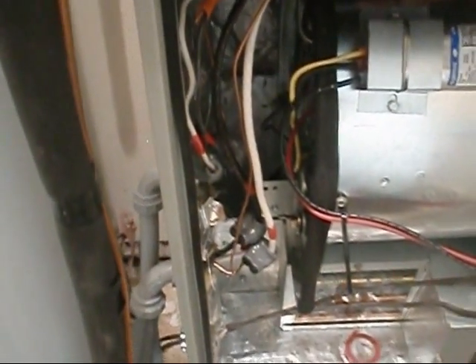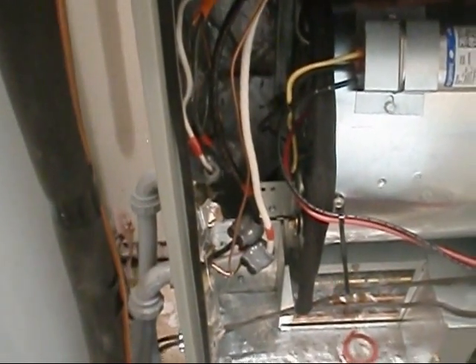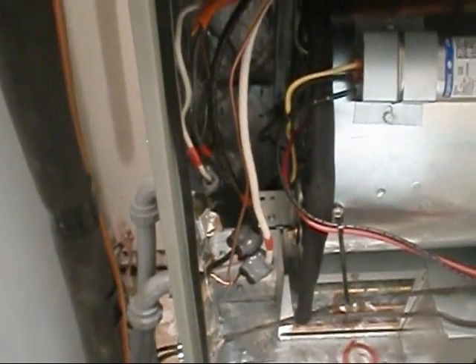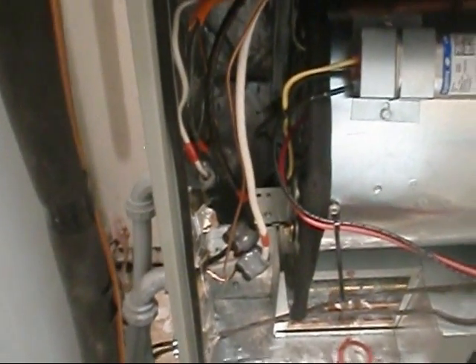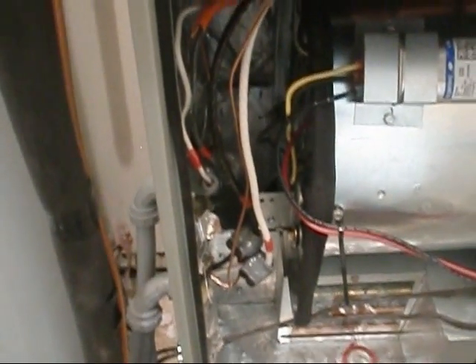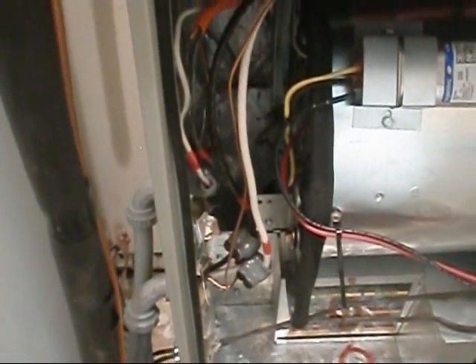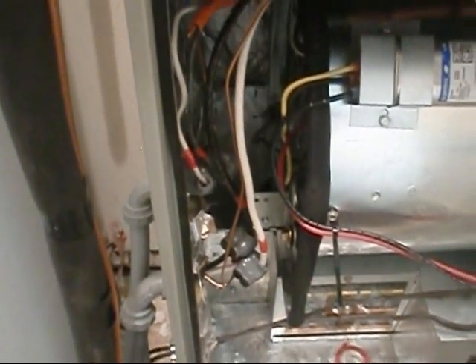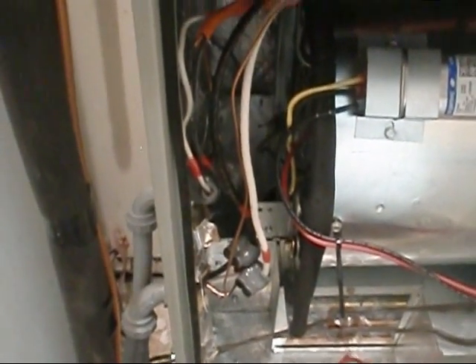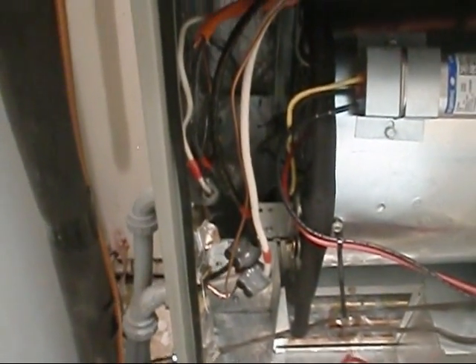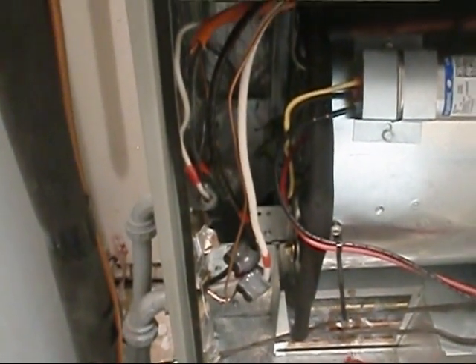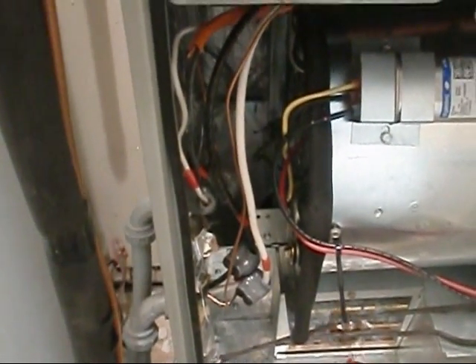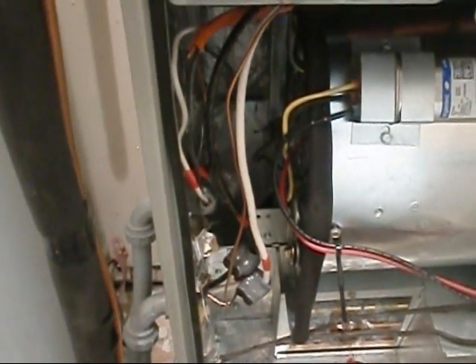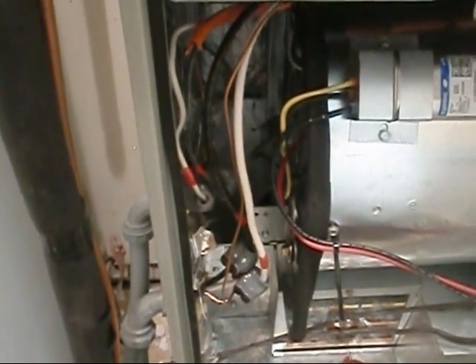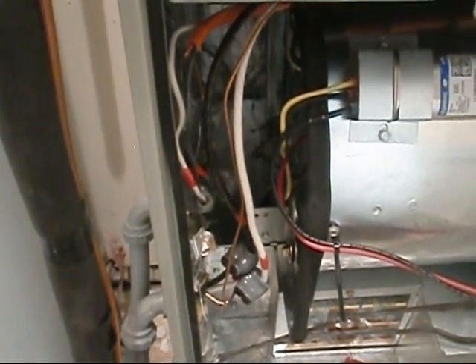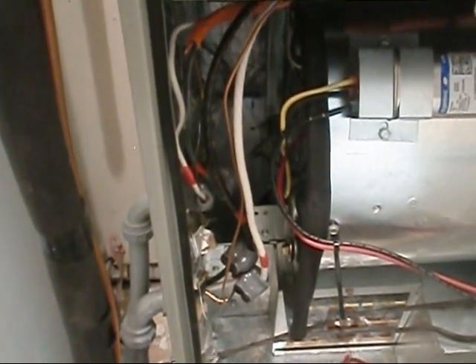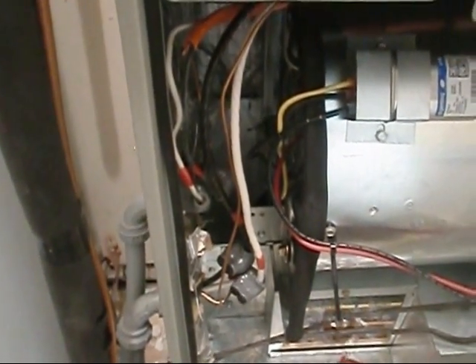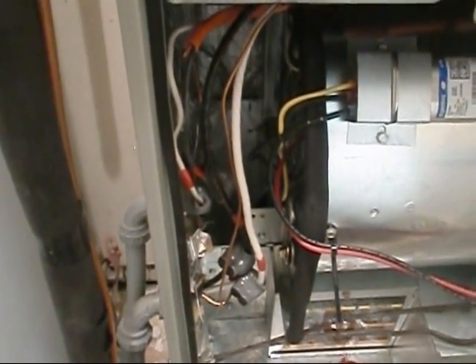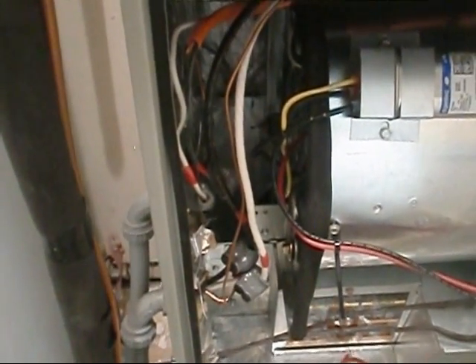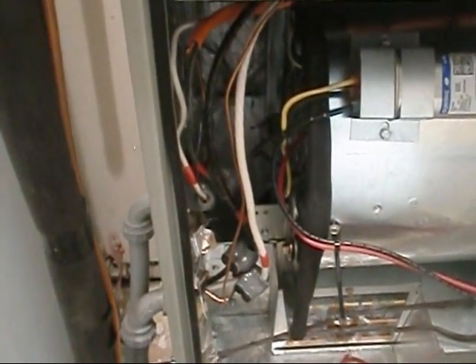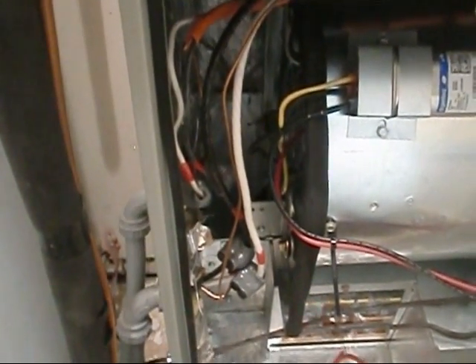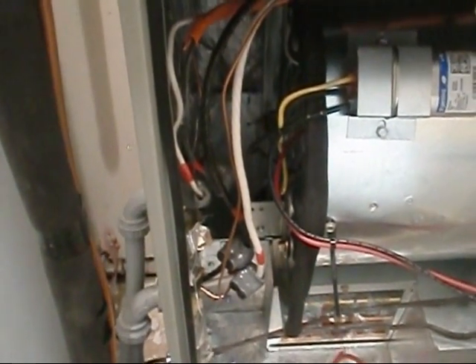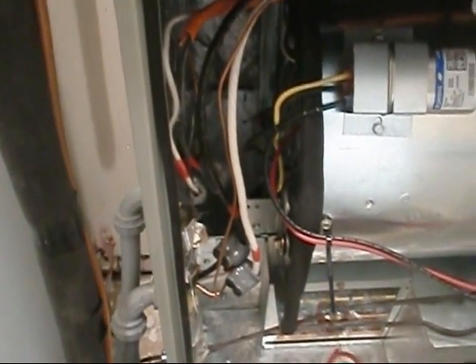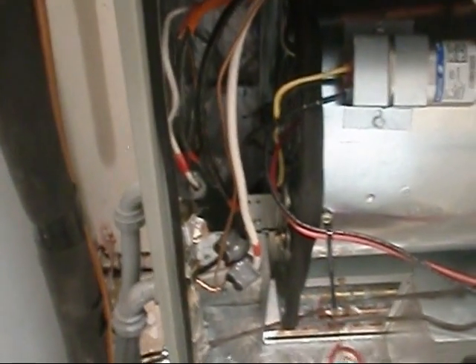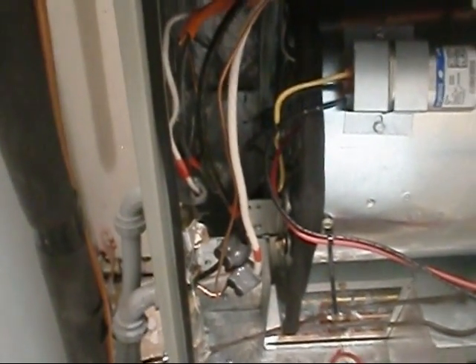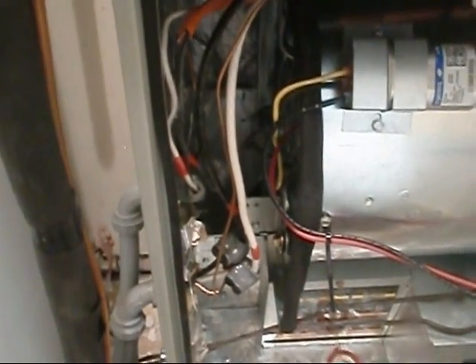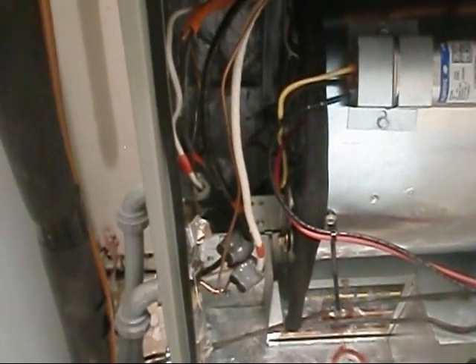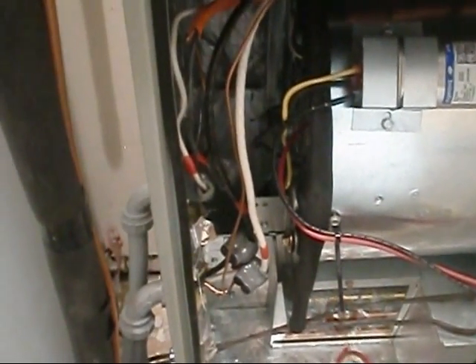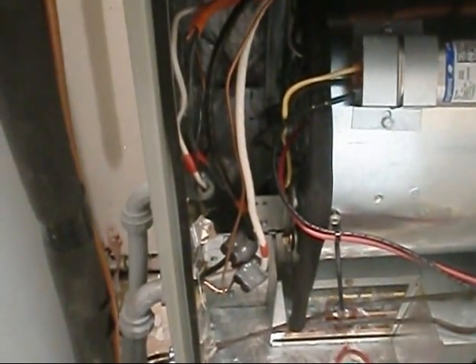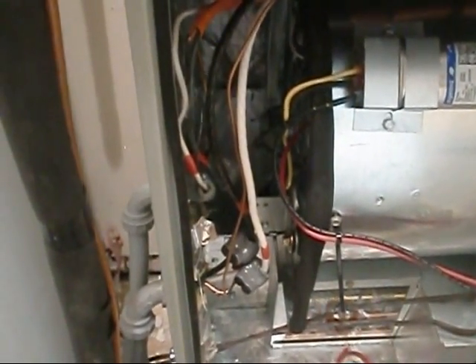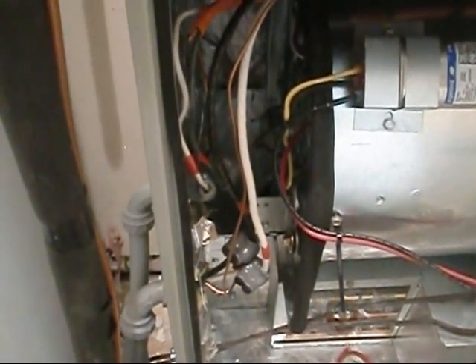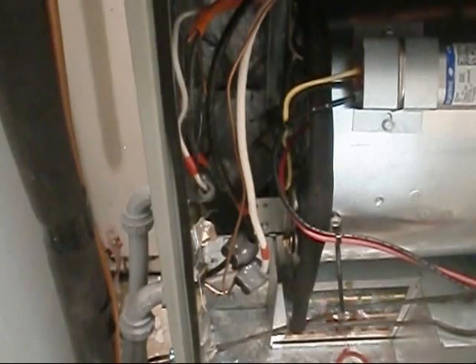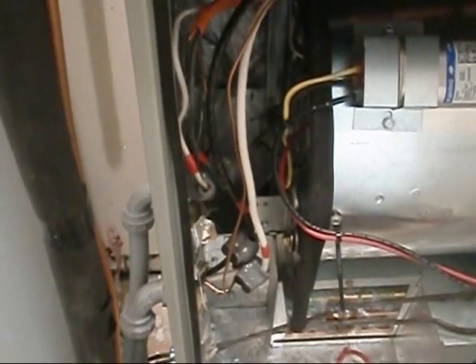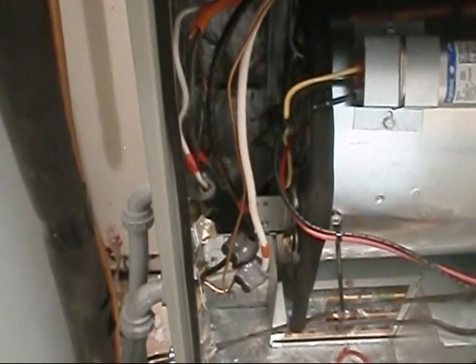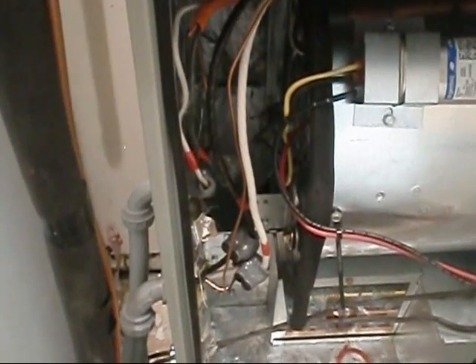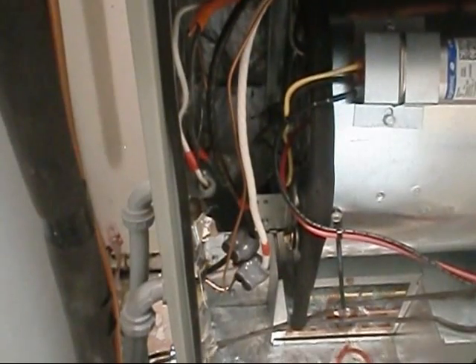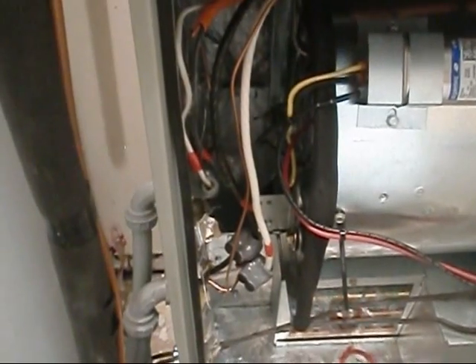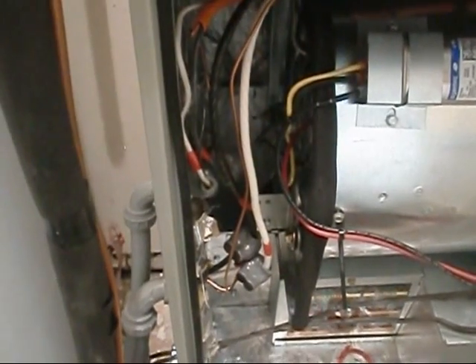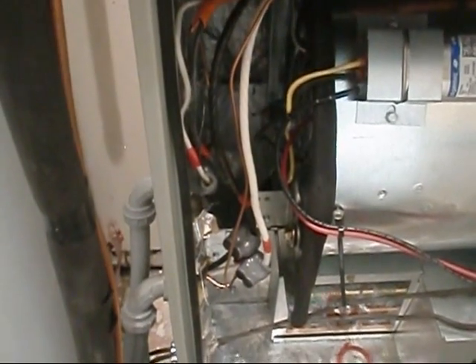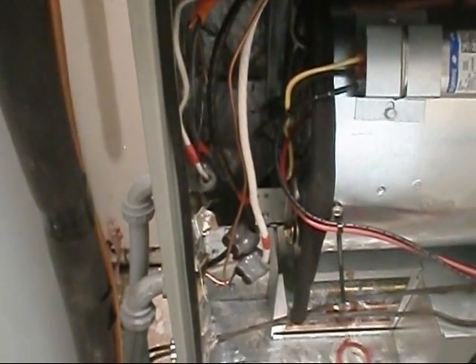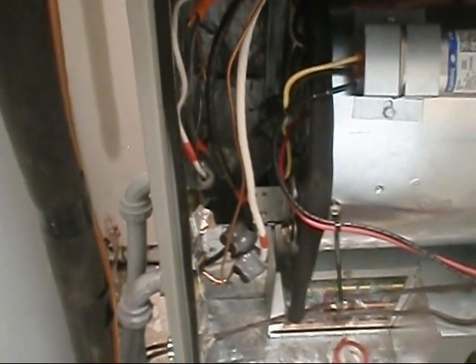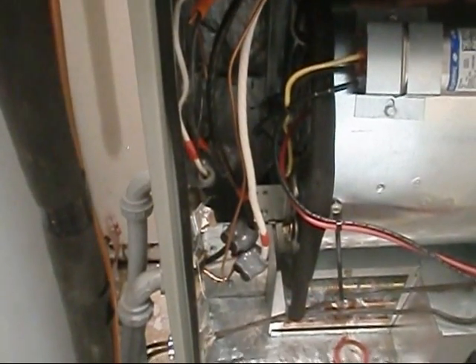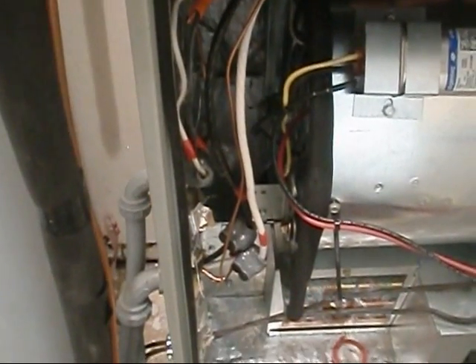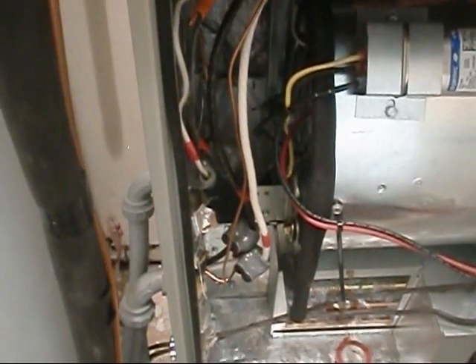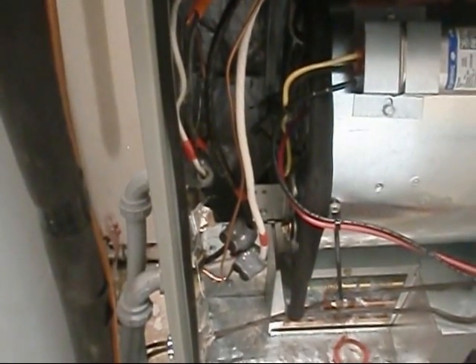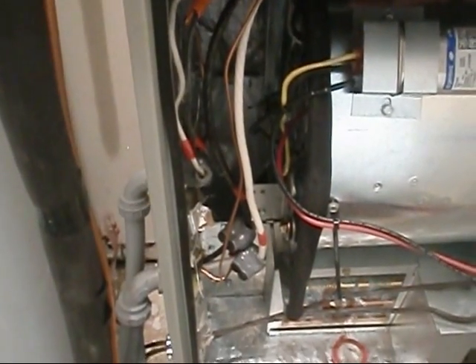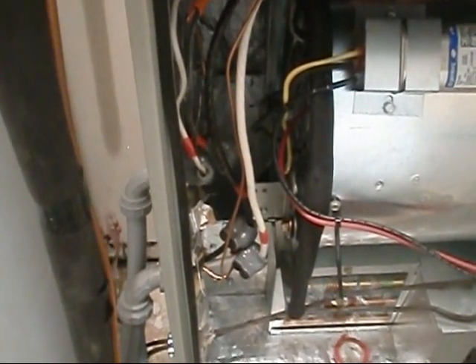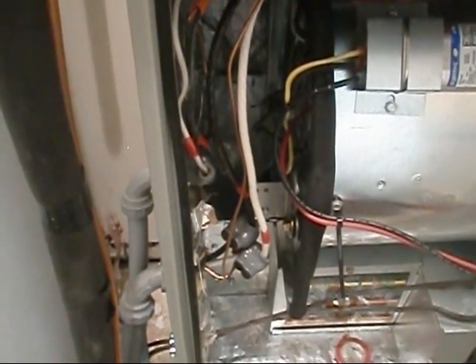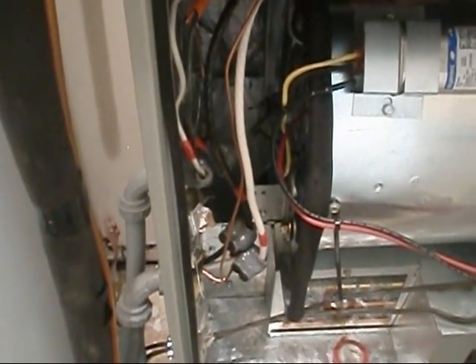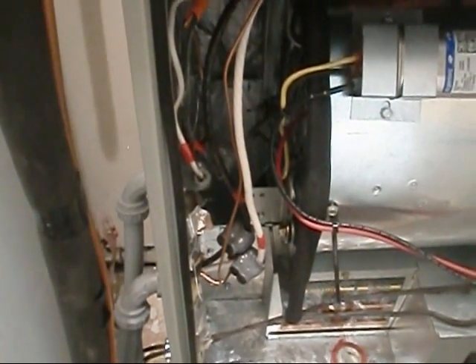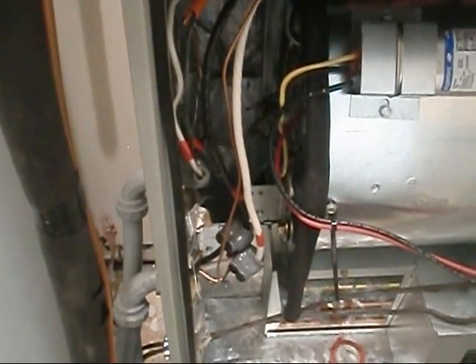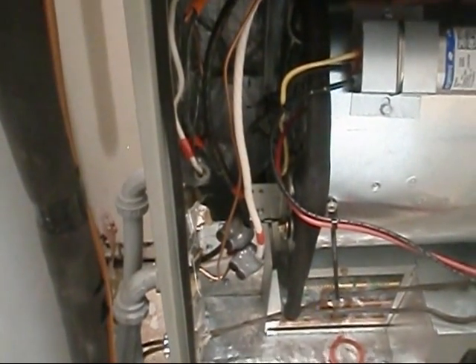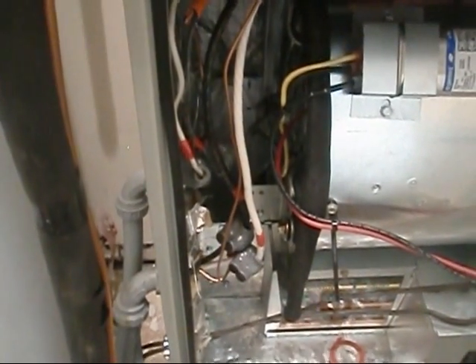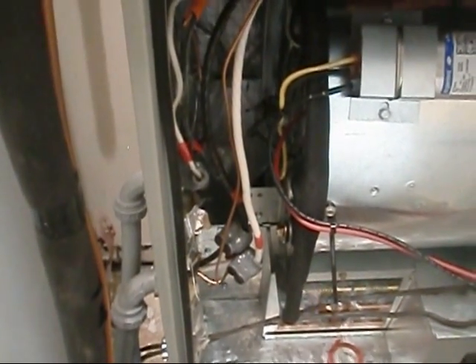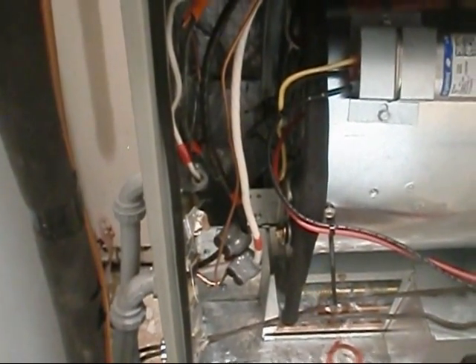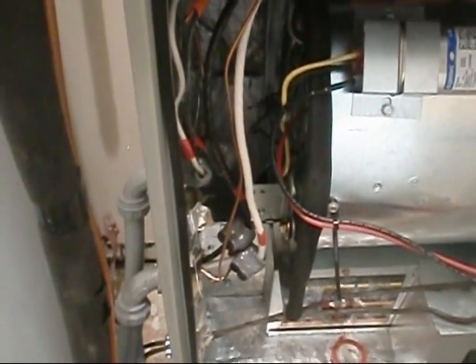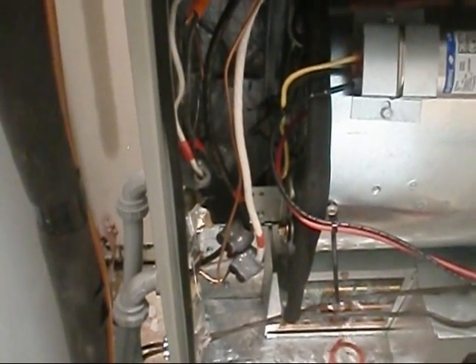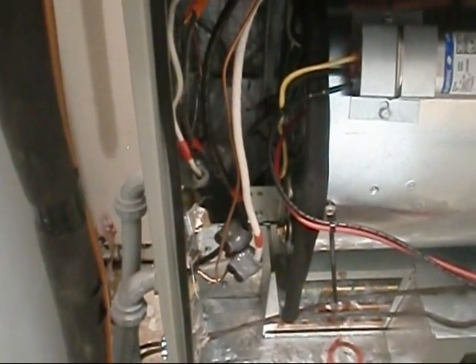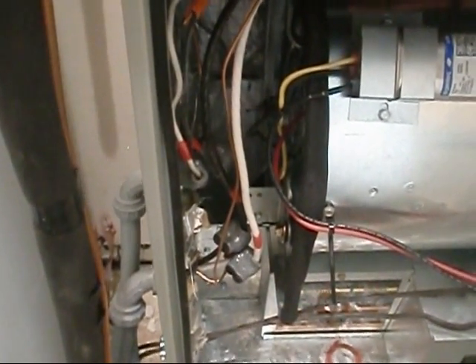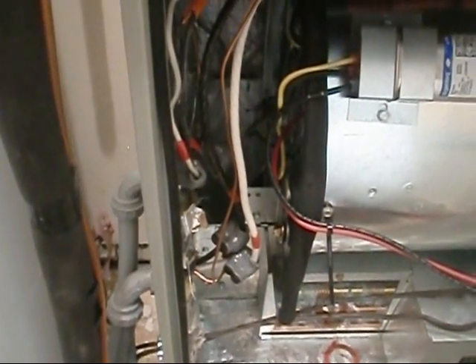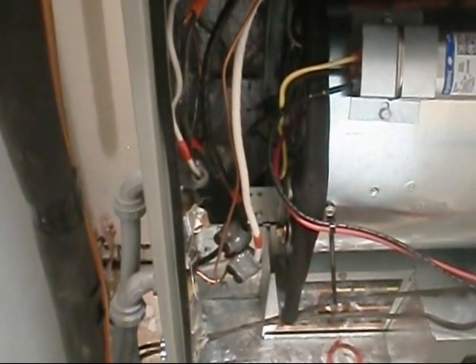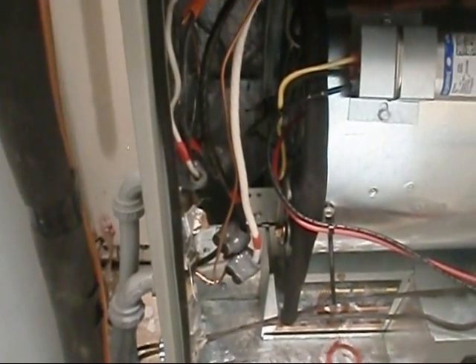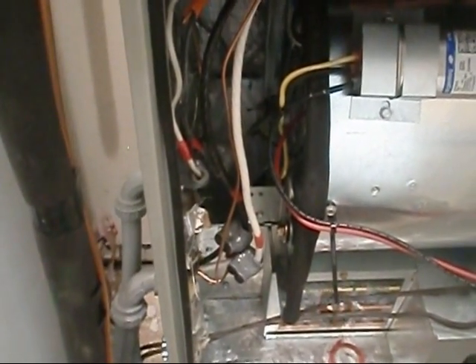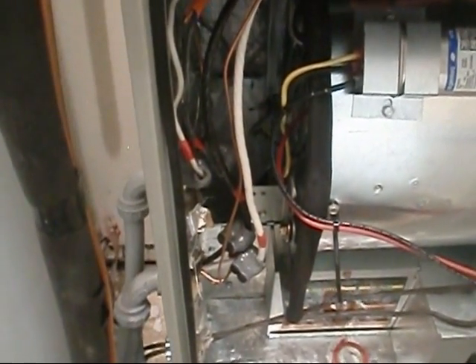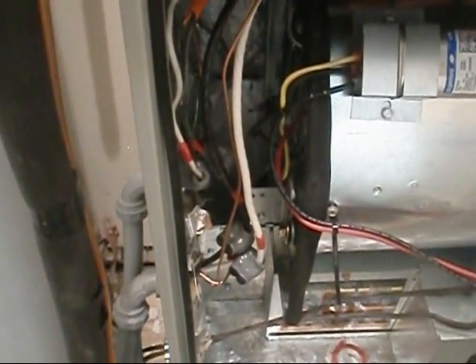Thing is, though, neutral may say neutral, but neutral will grab hold of you. Just keep that in mind.